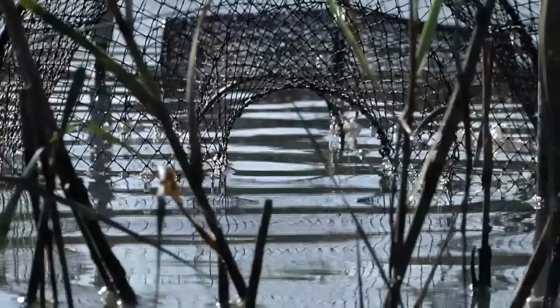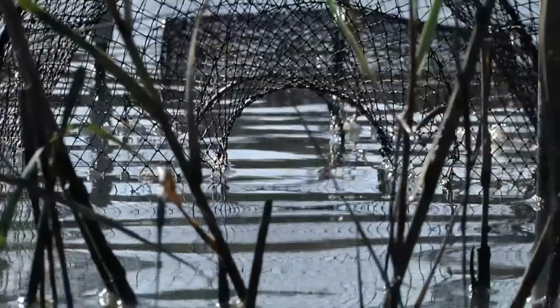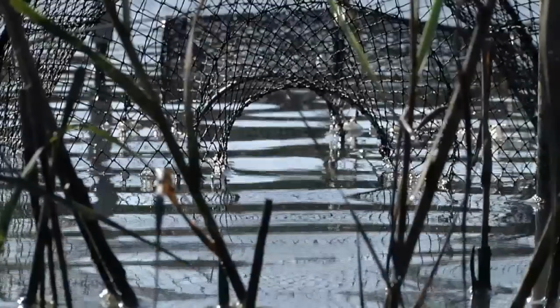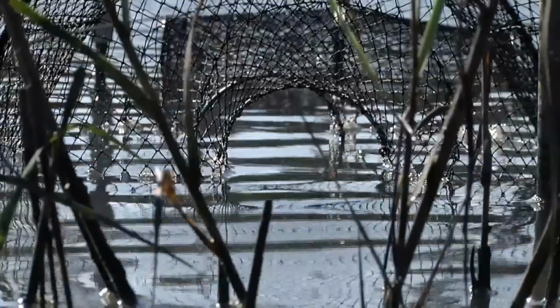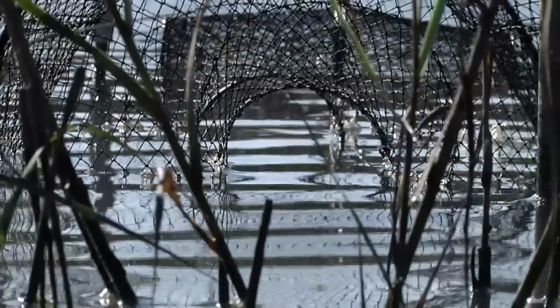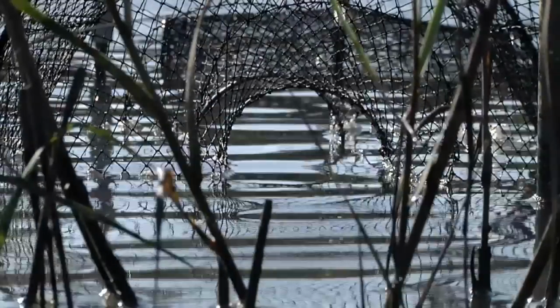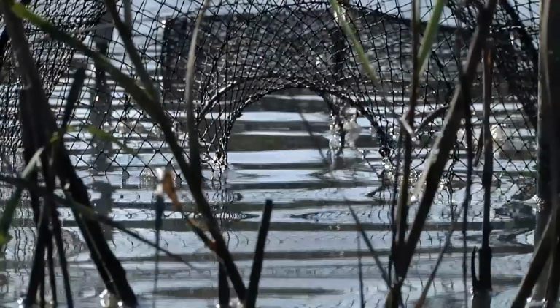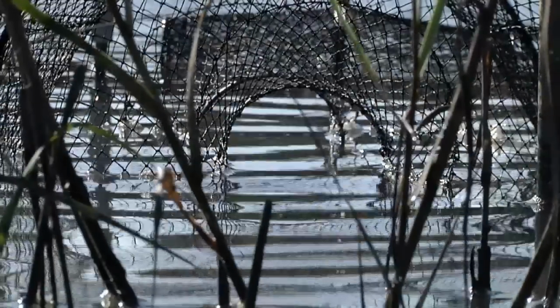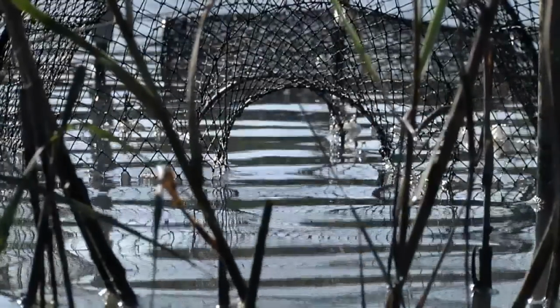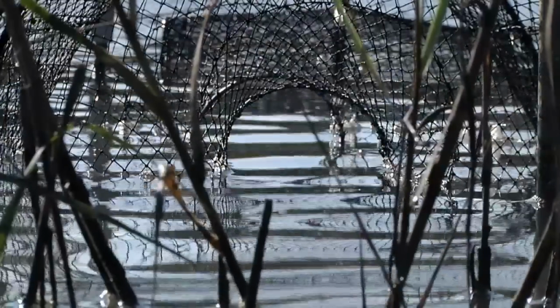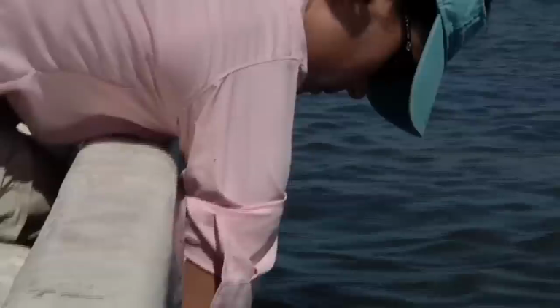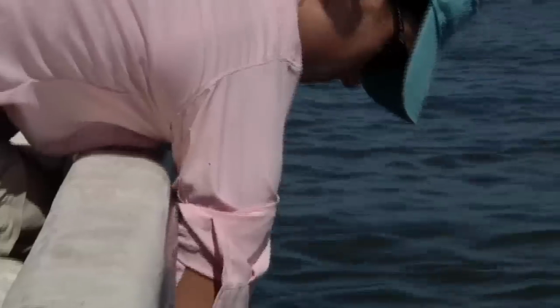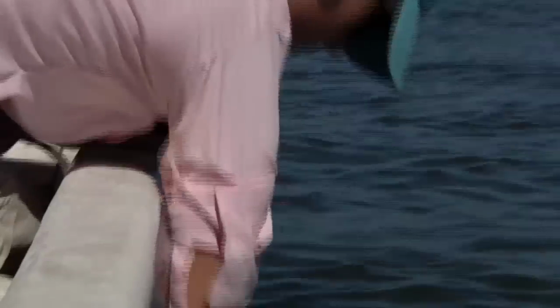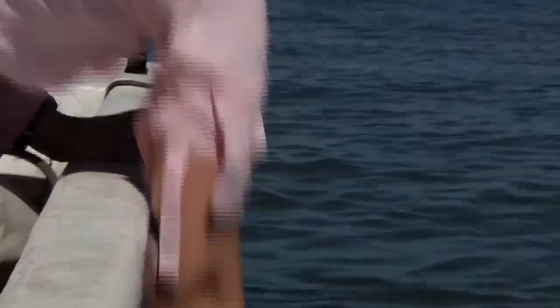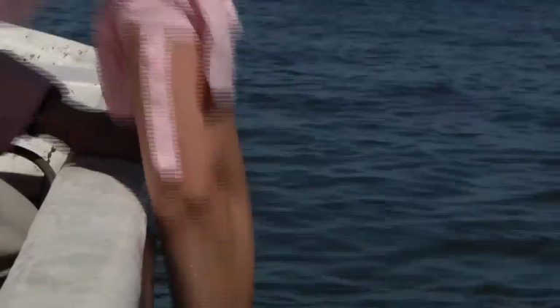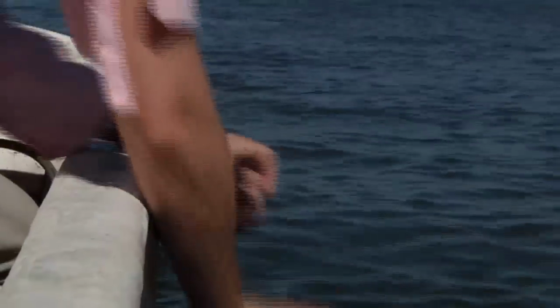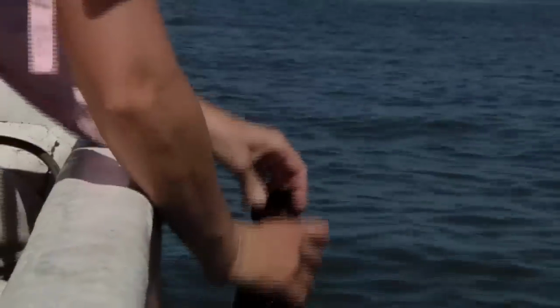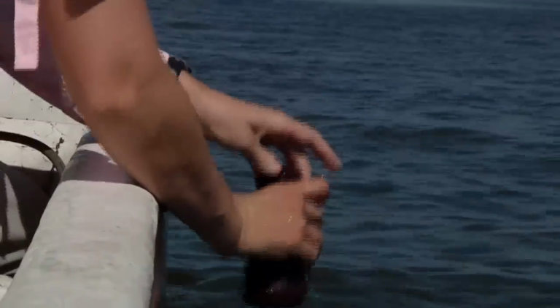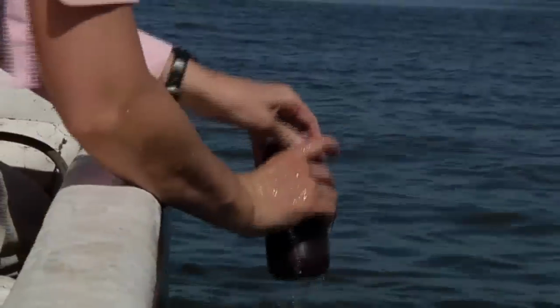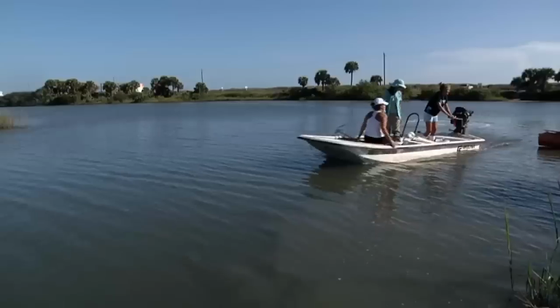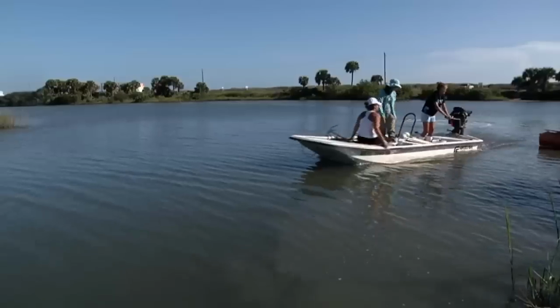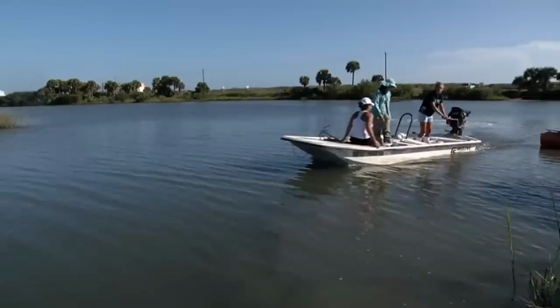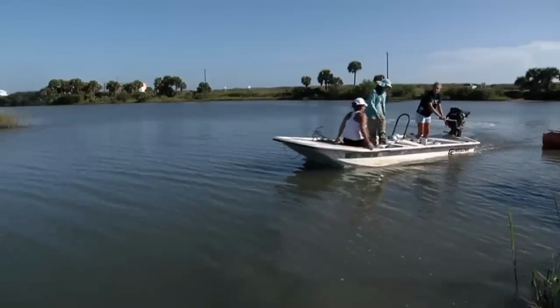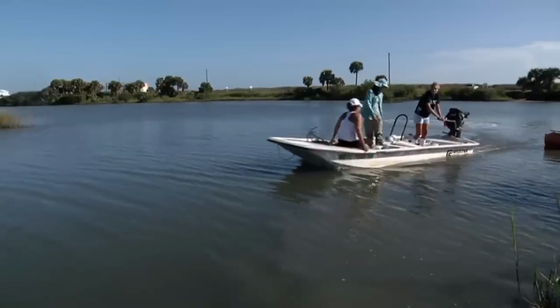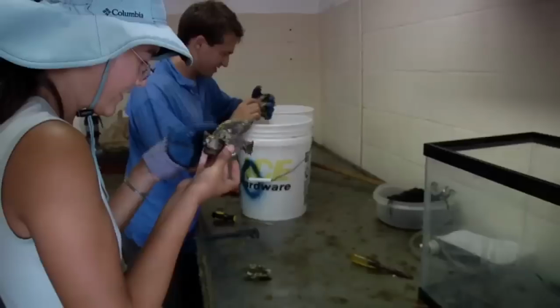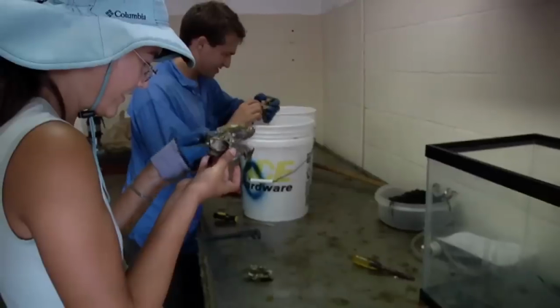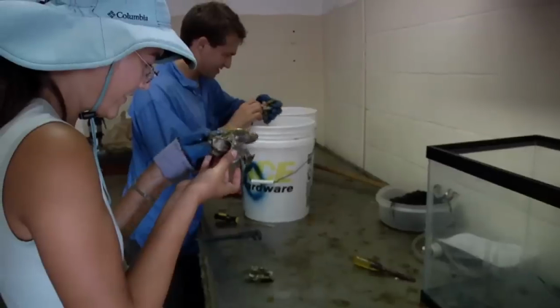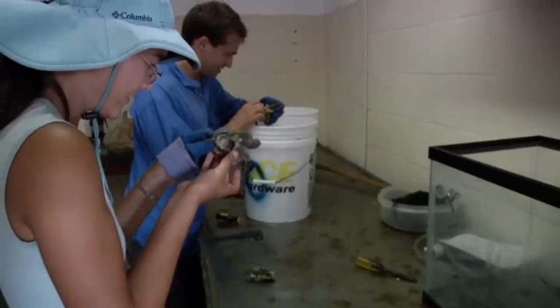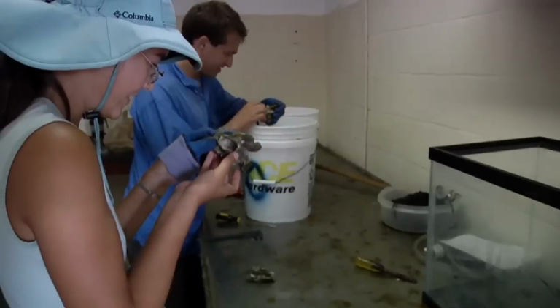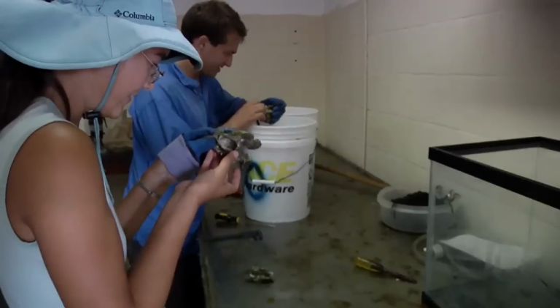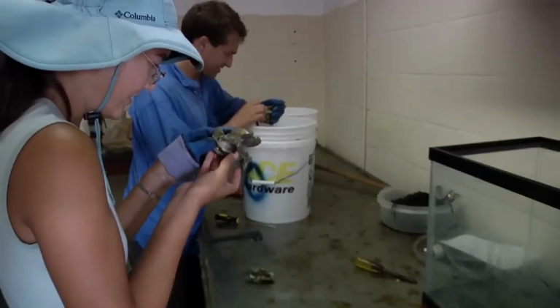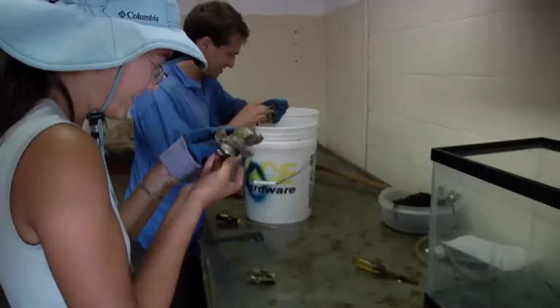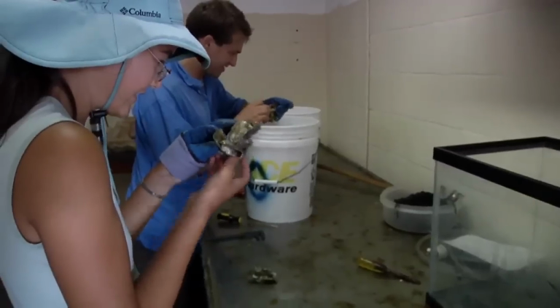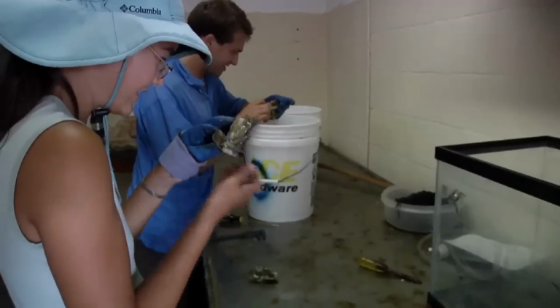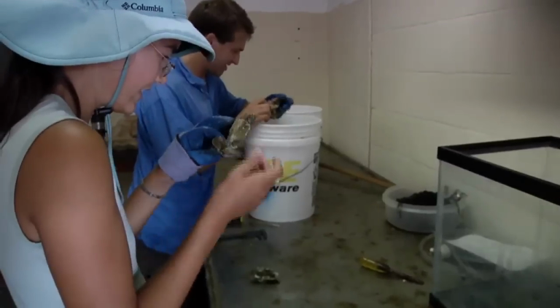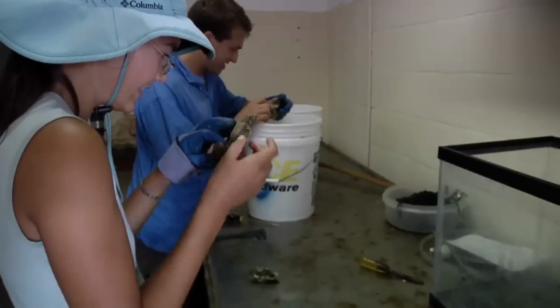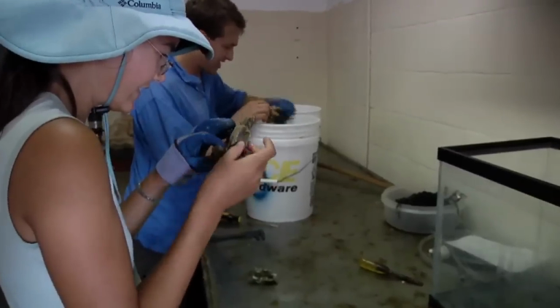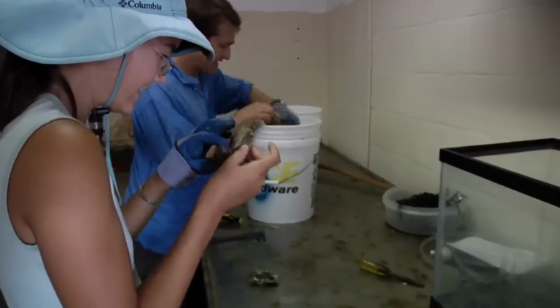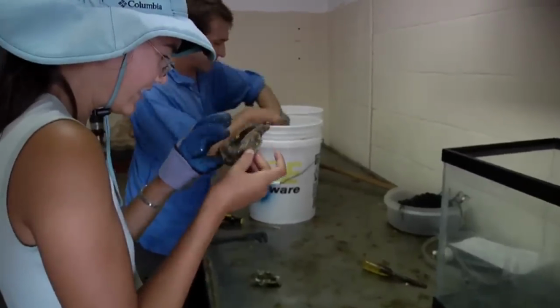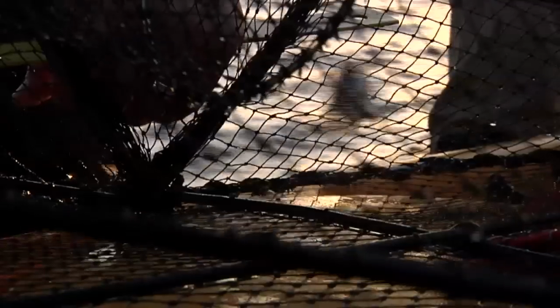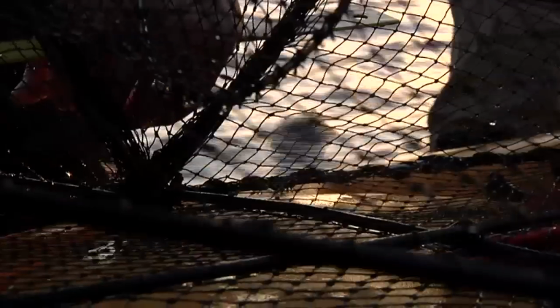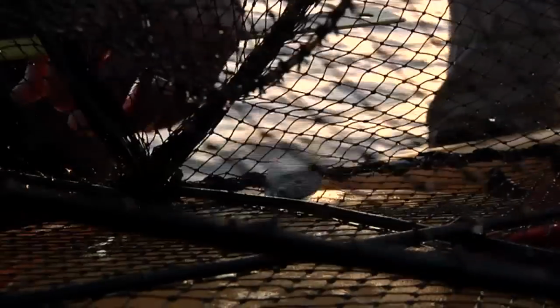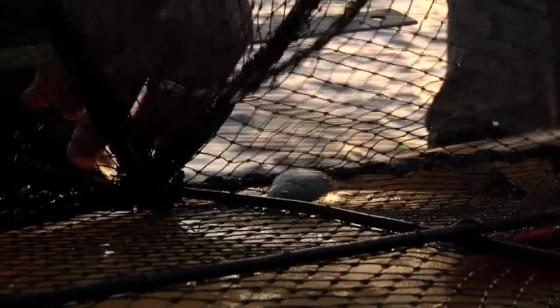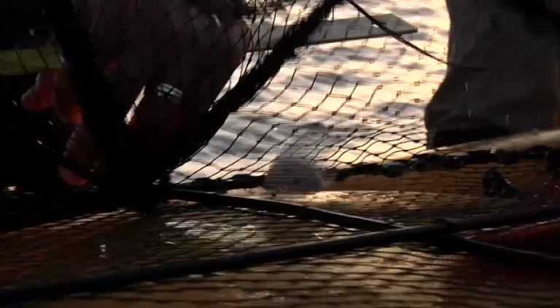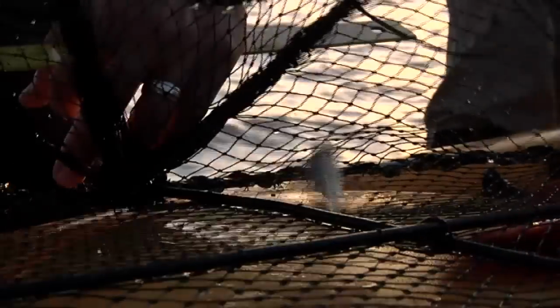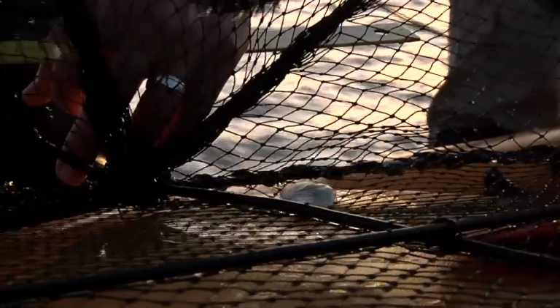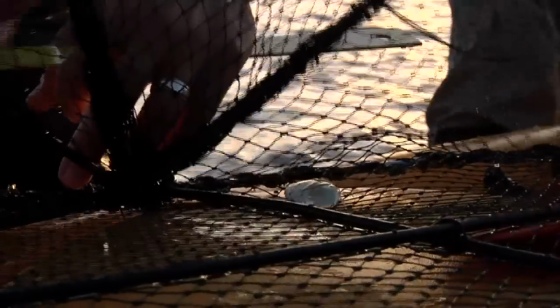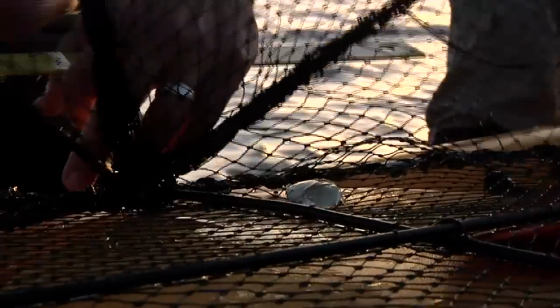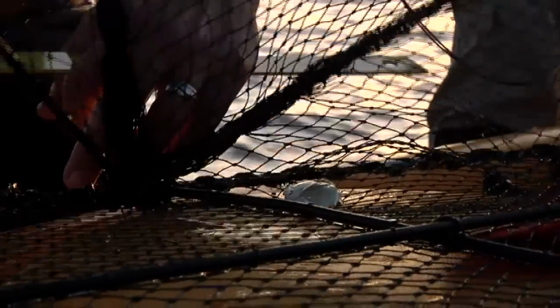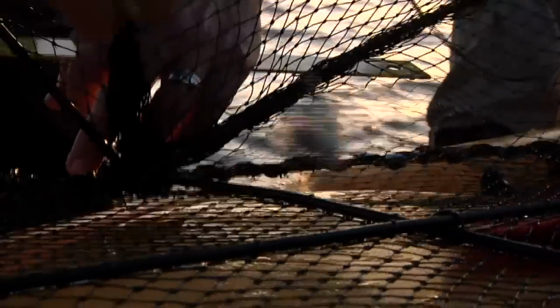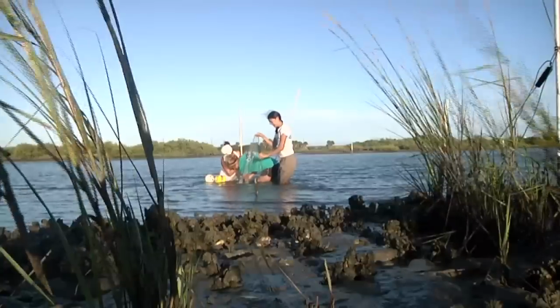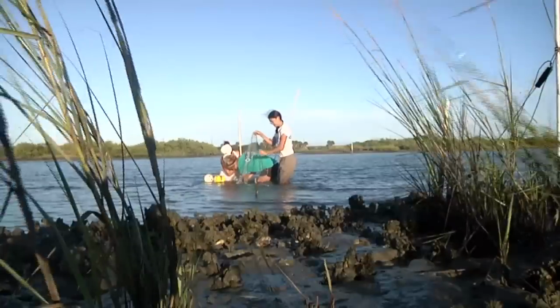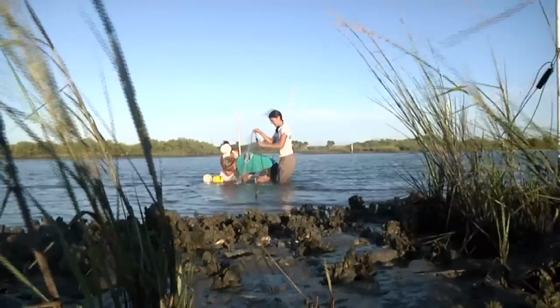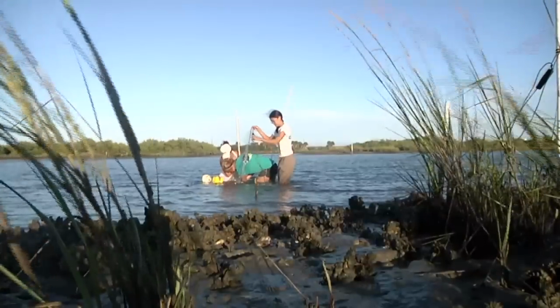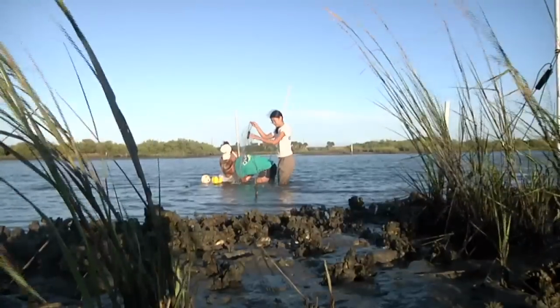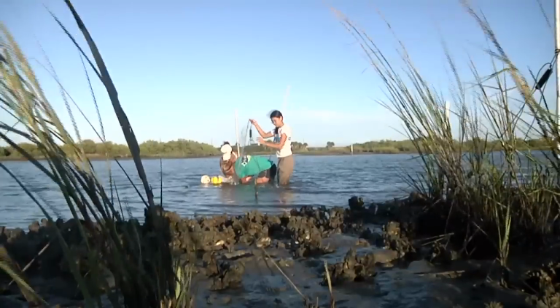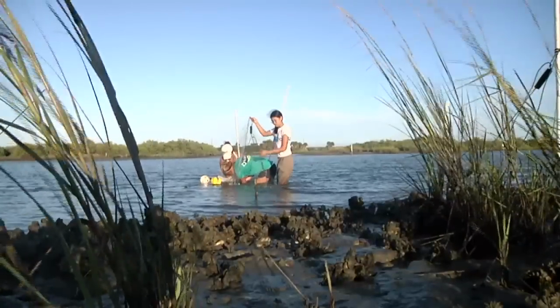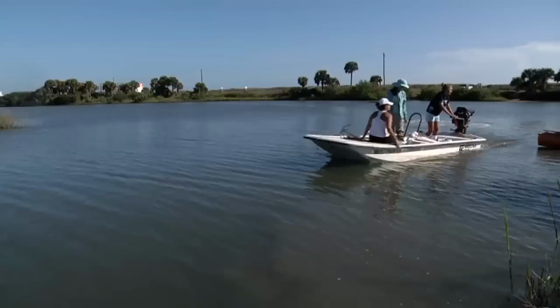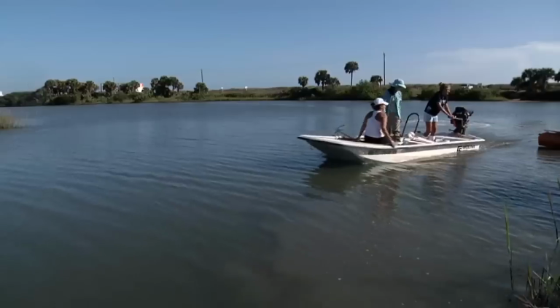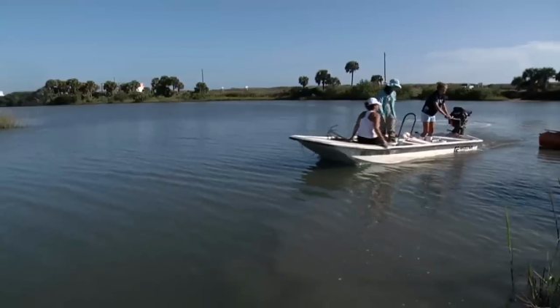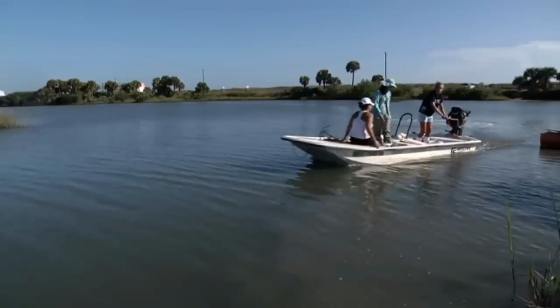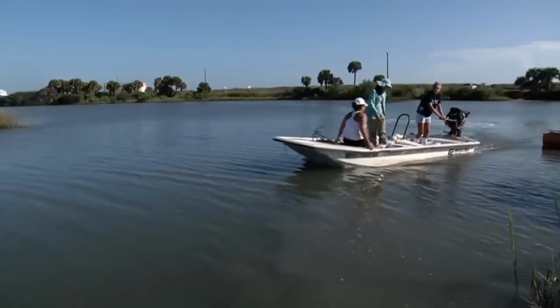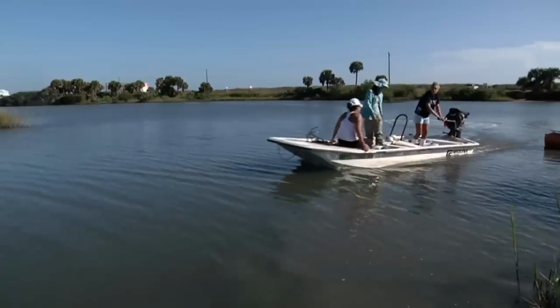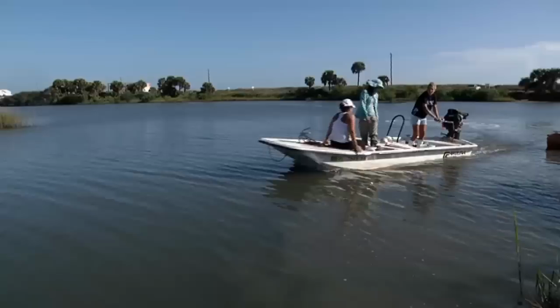Deploy the traps, take the water samples, come back in, help identify spat, collect the traps, deploy the nets, come back in.